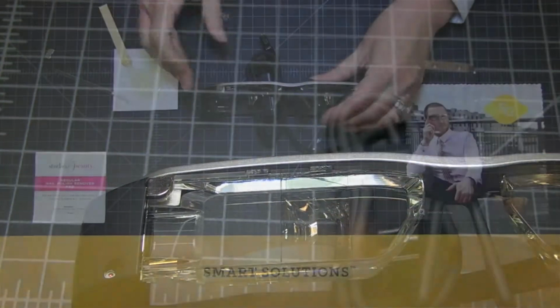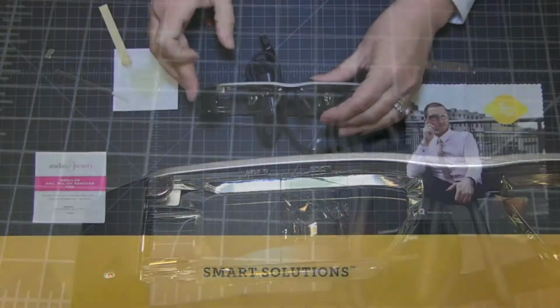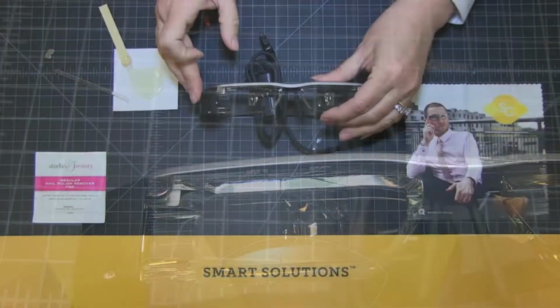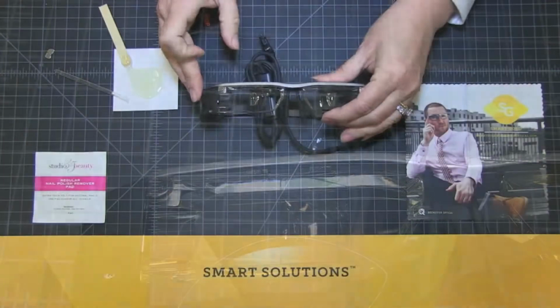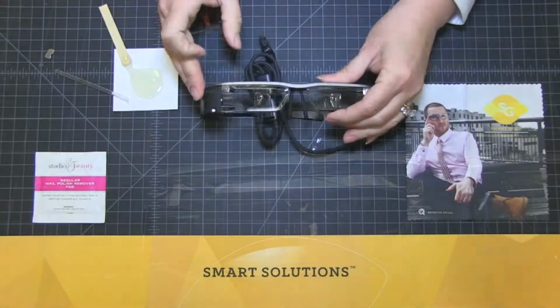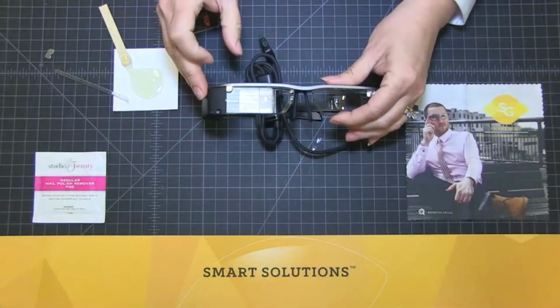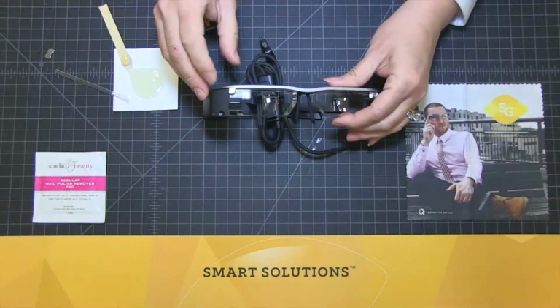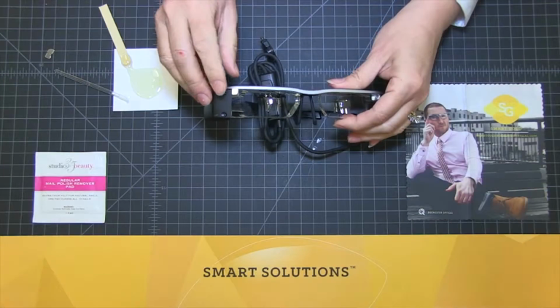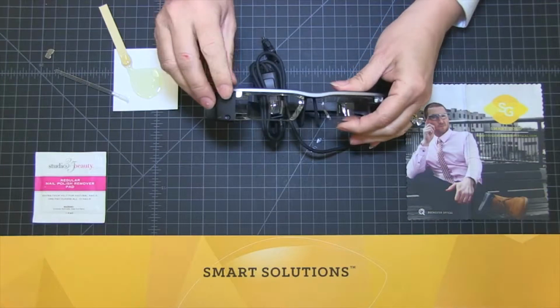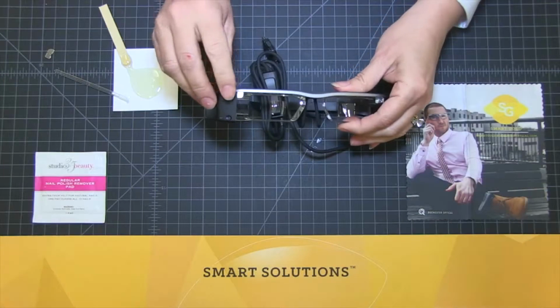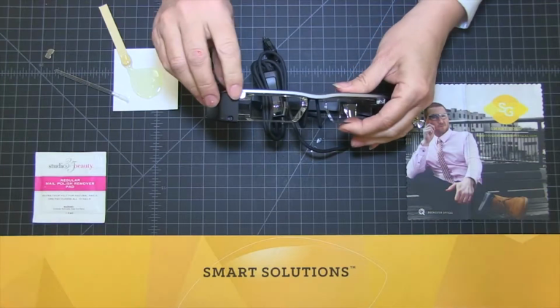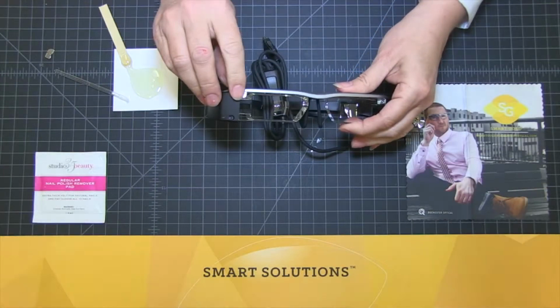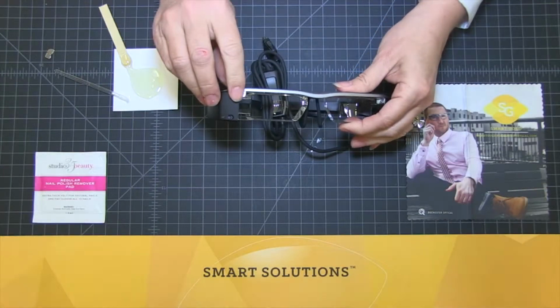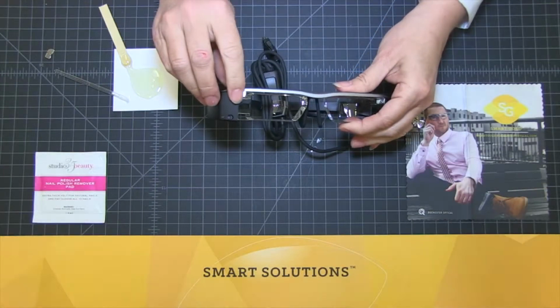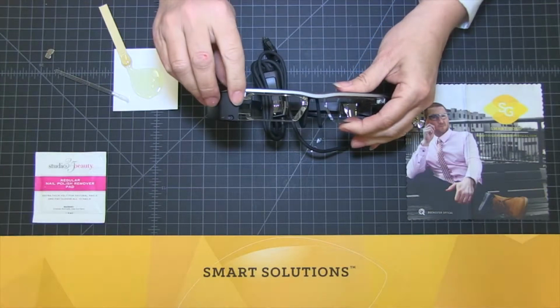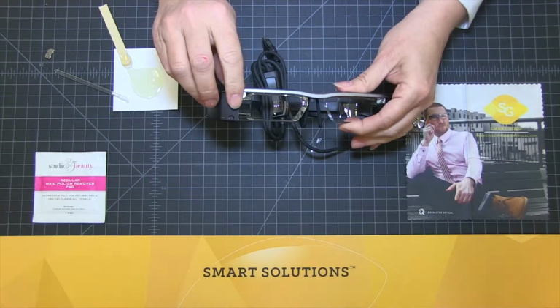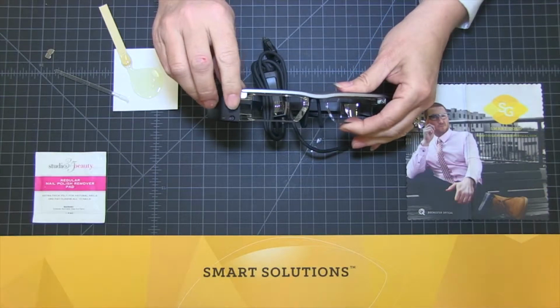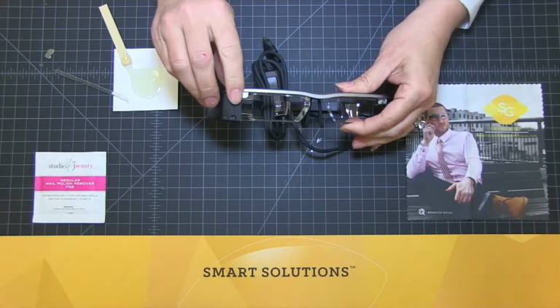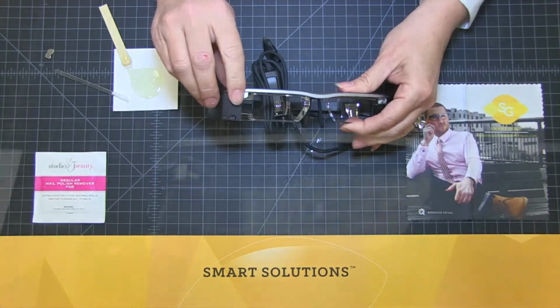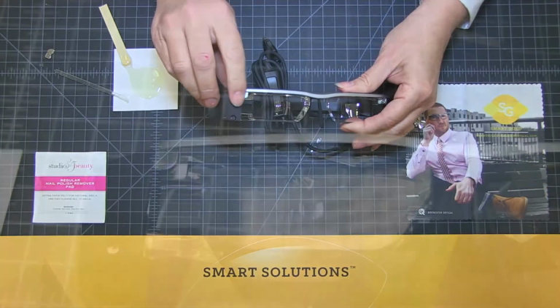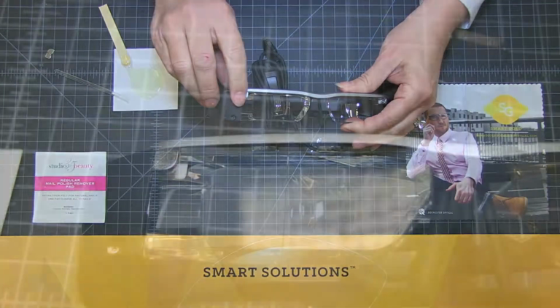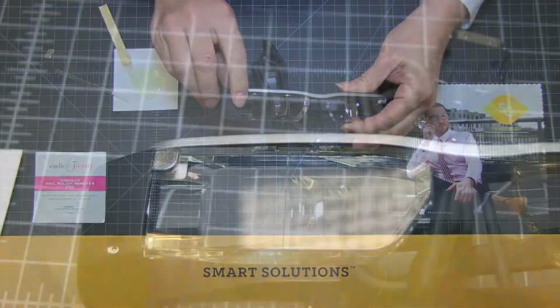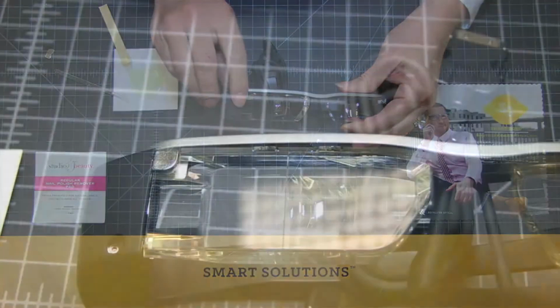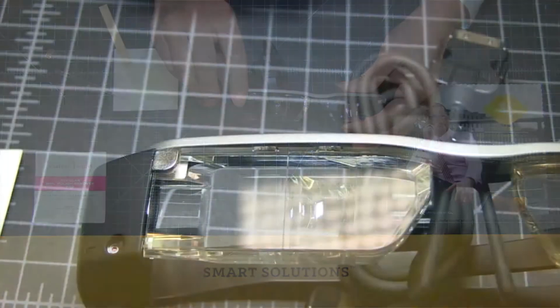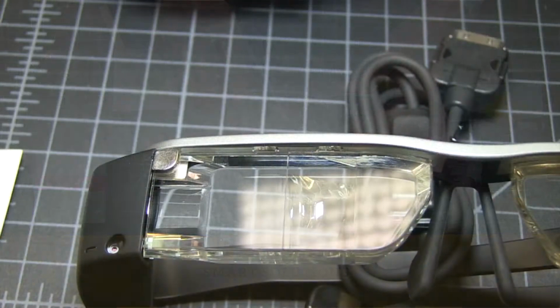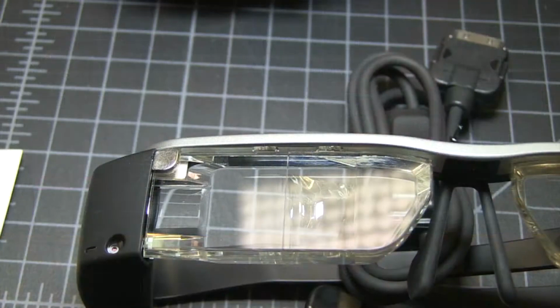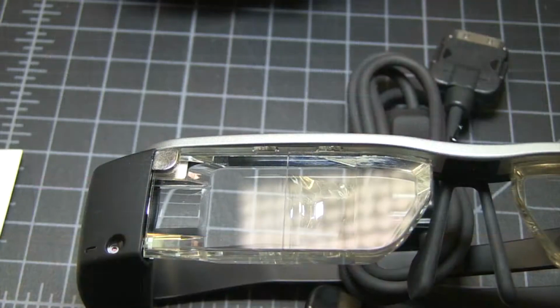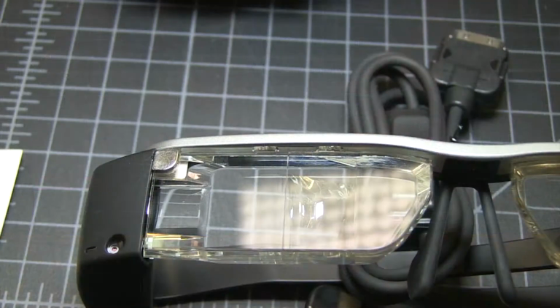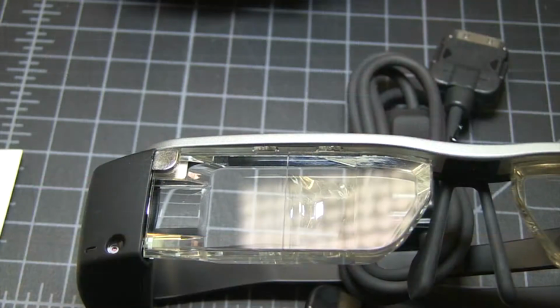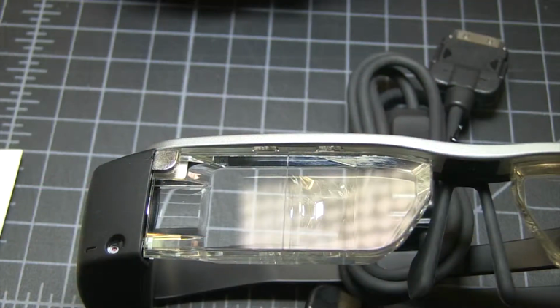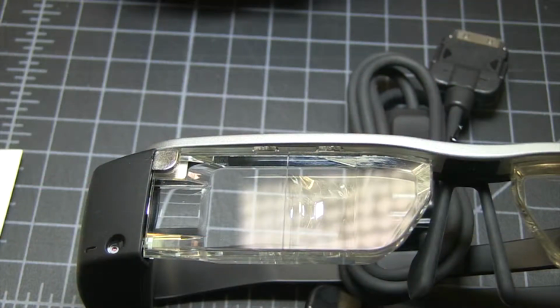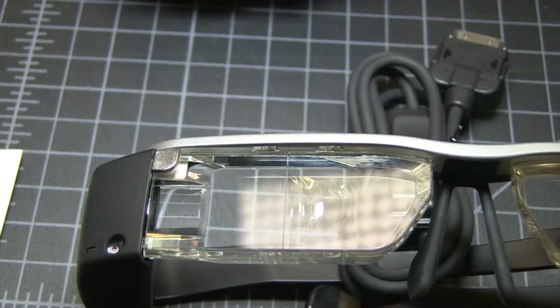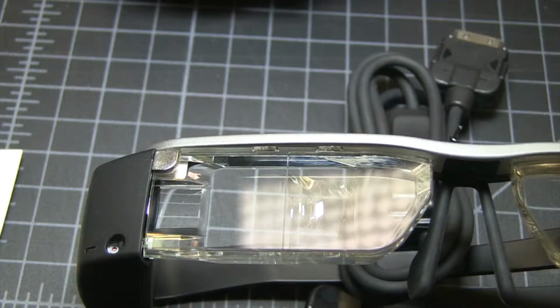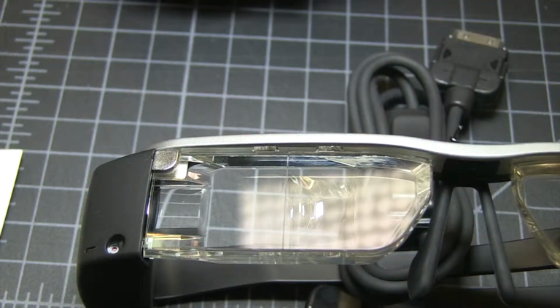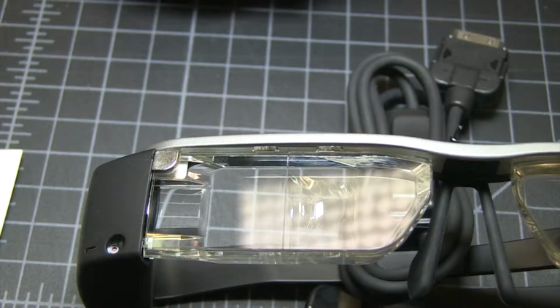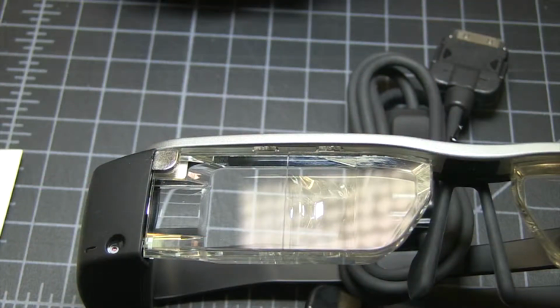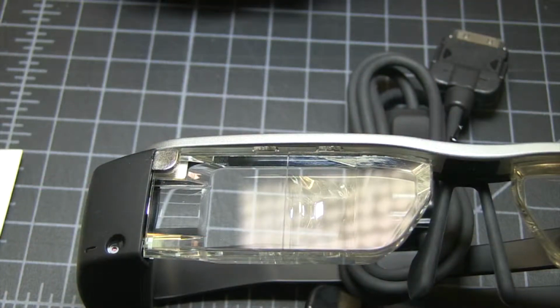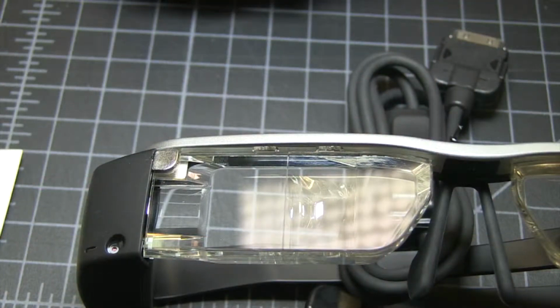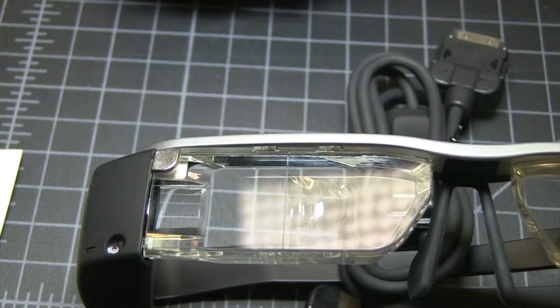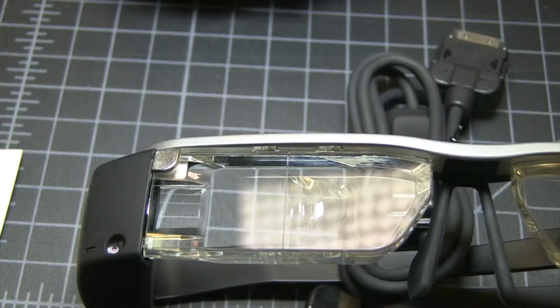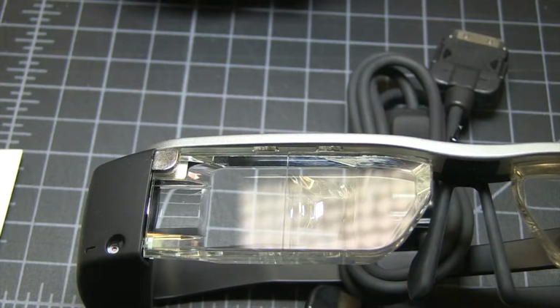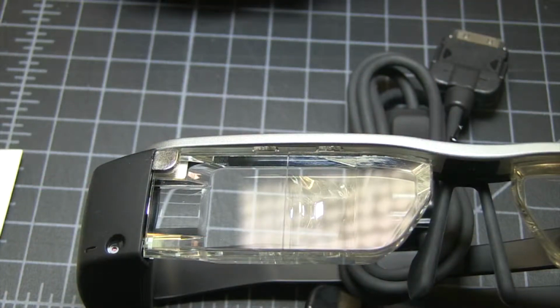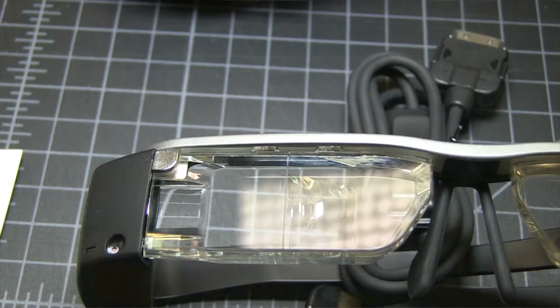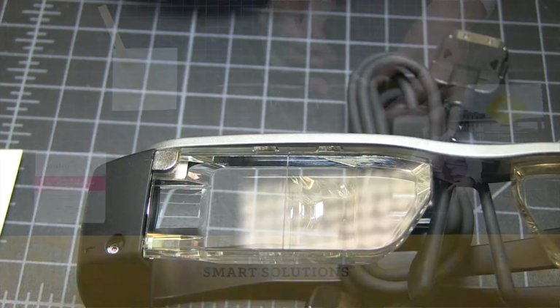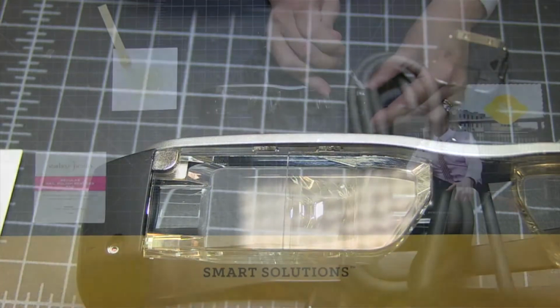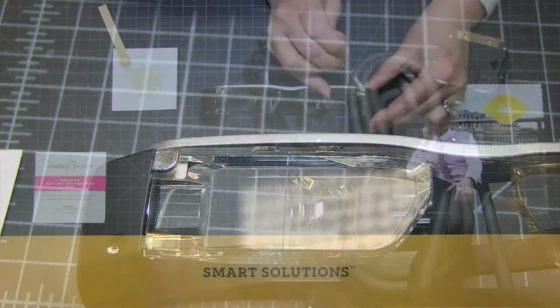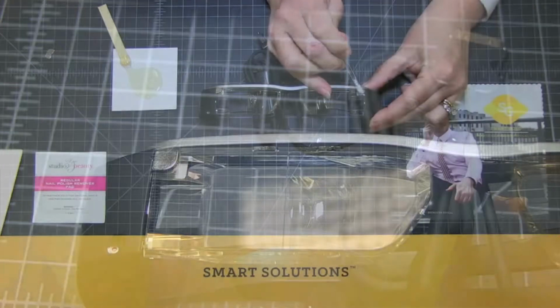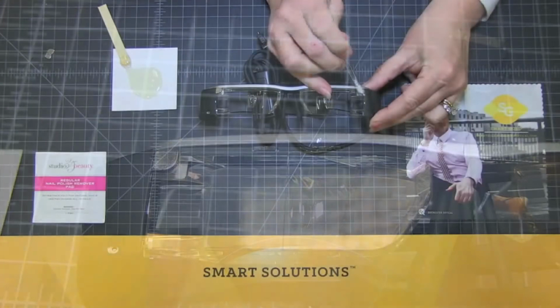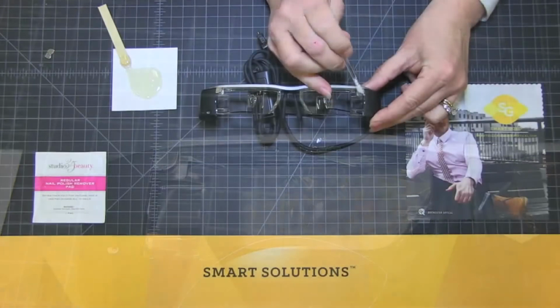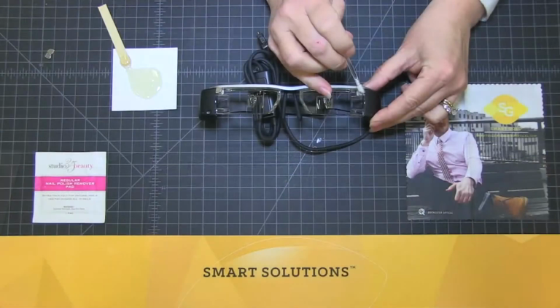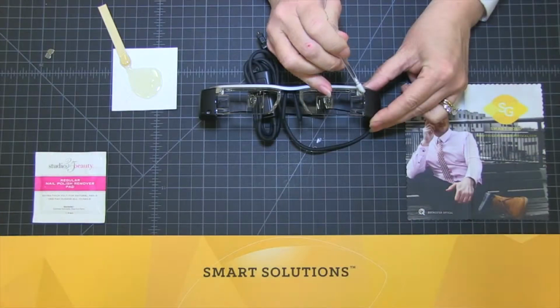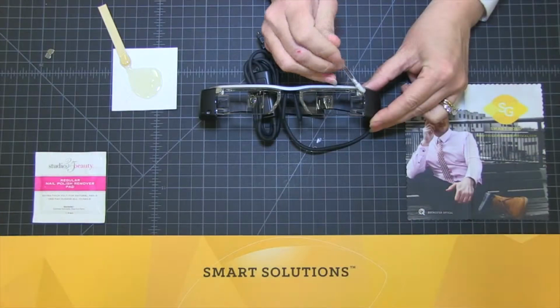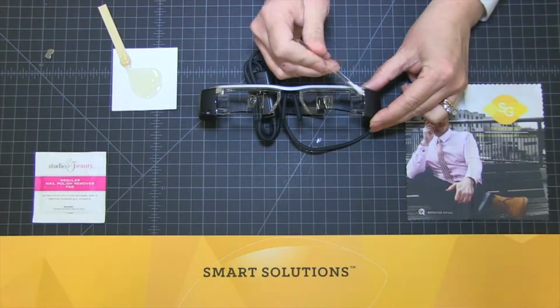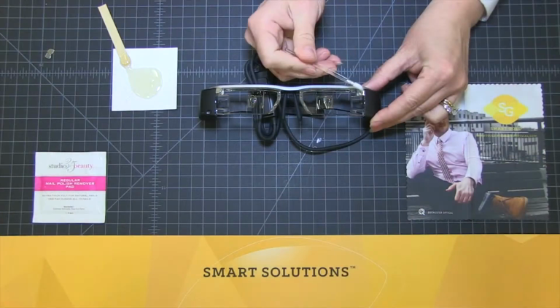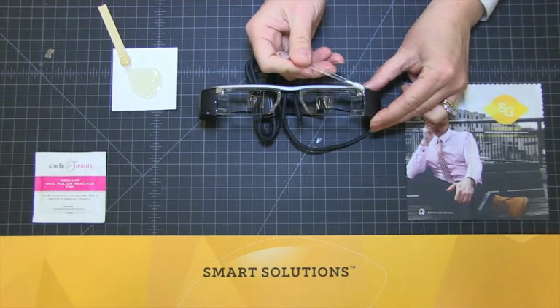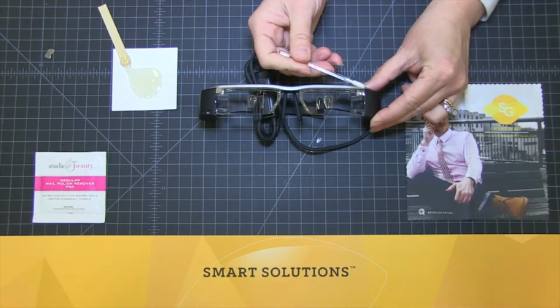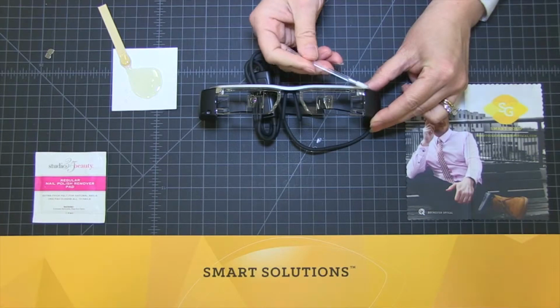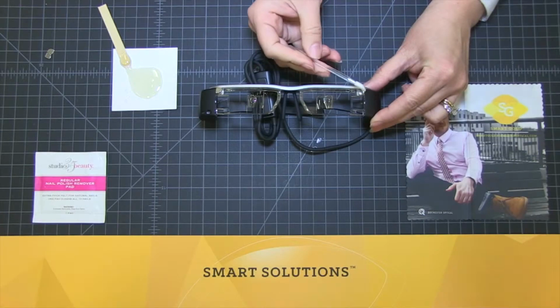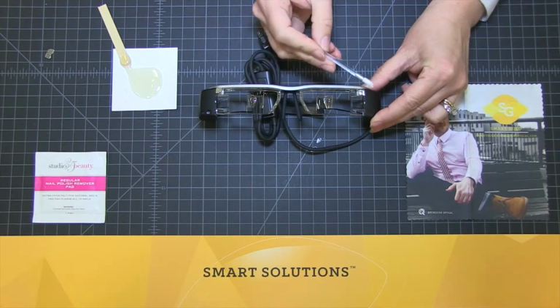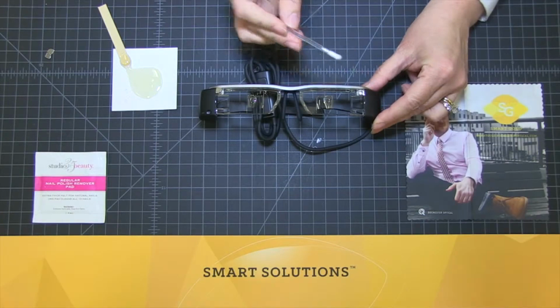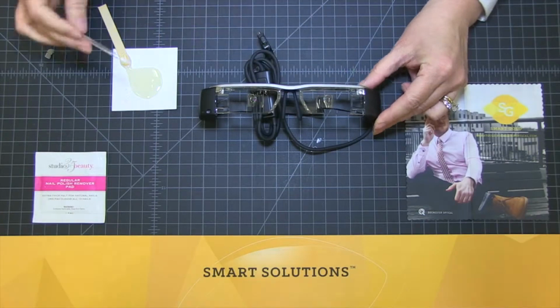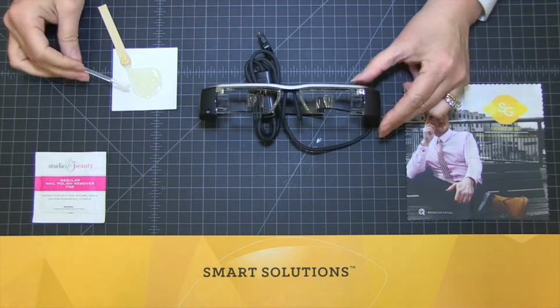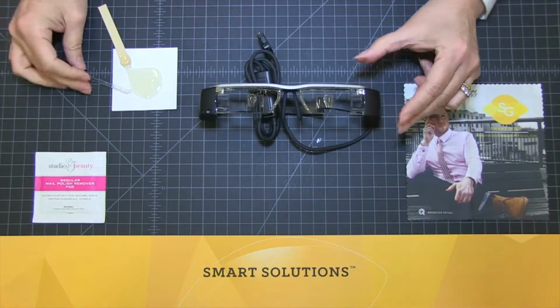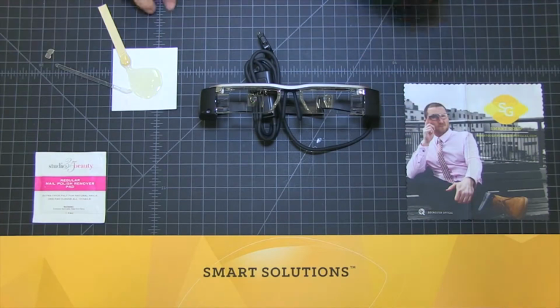Note: the magnet must be flush with the black plastic. Repeat the steps above for the opposite side.